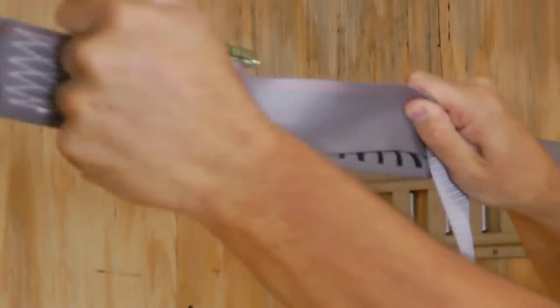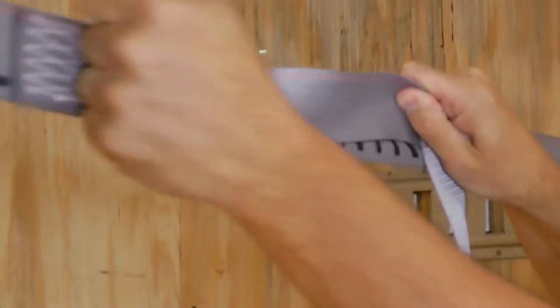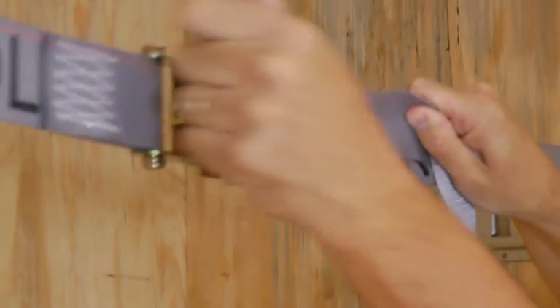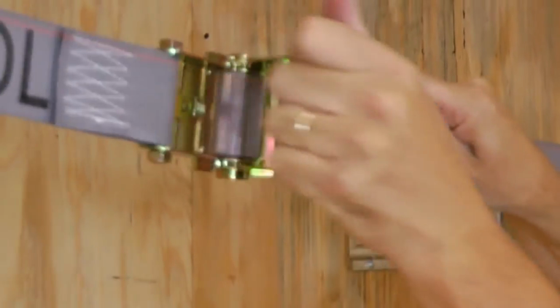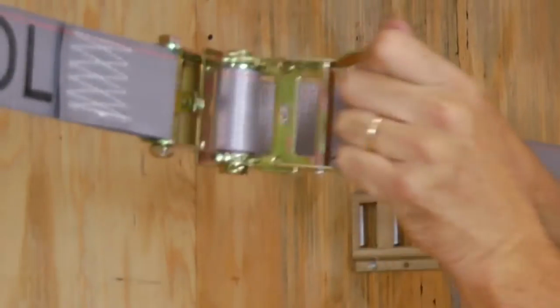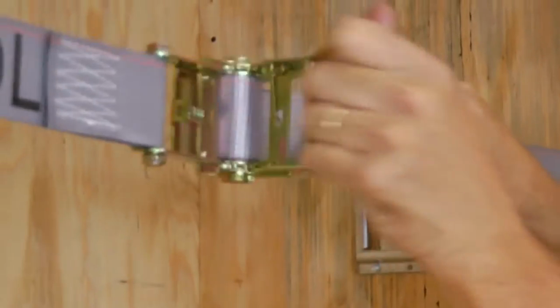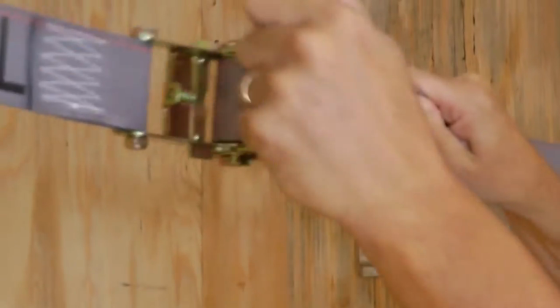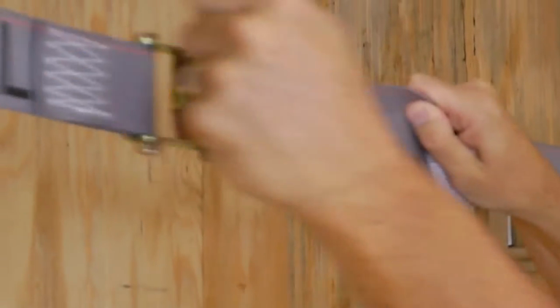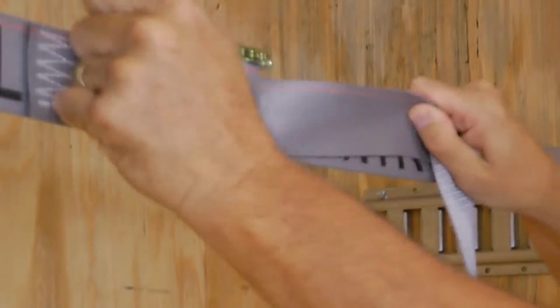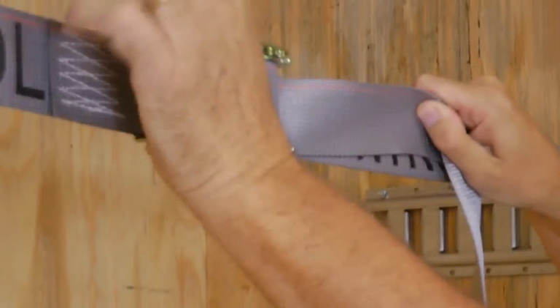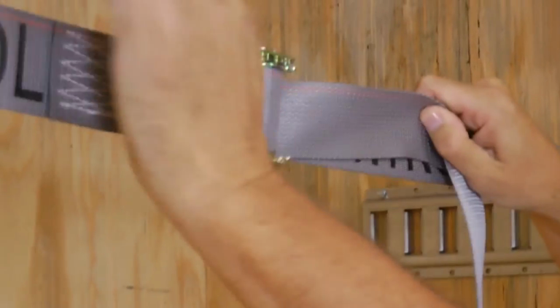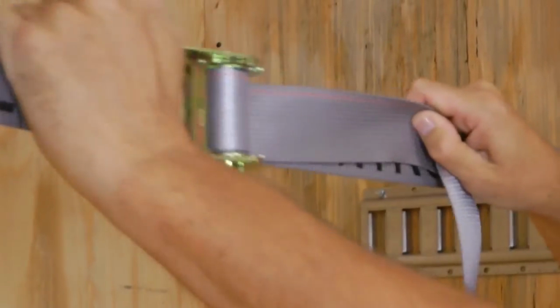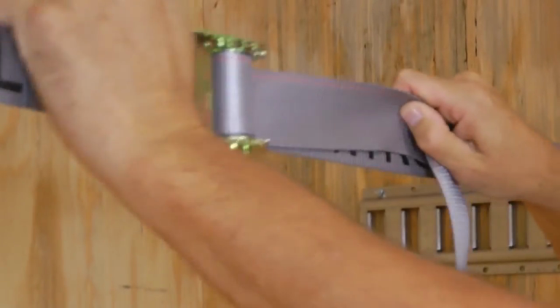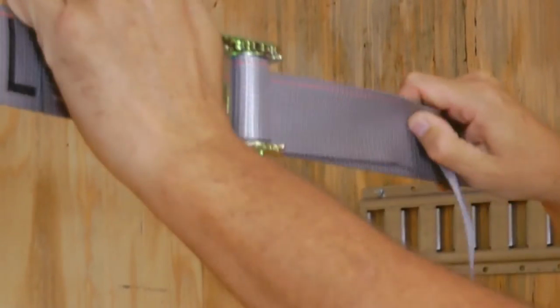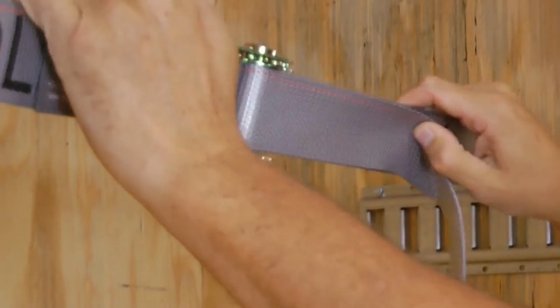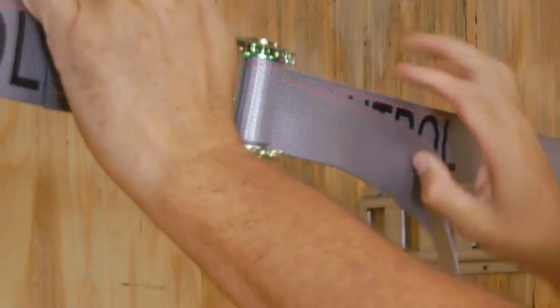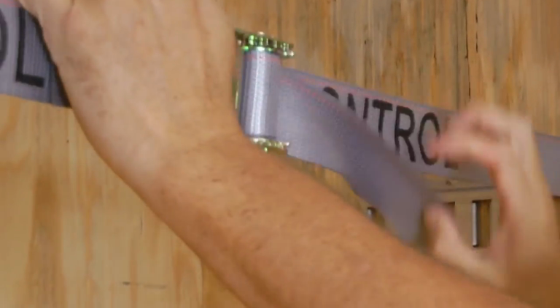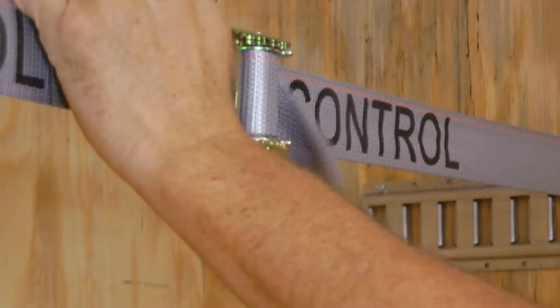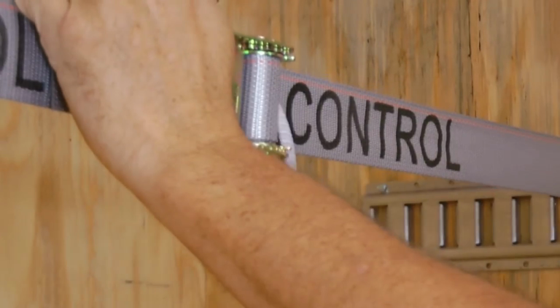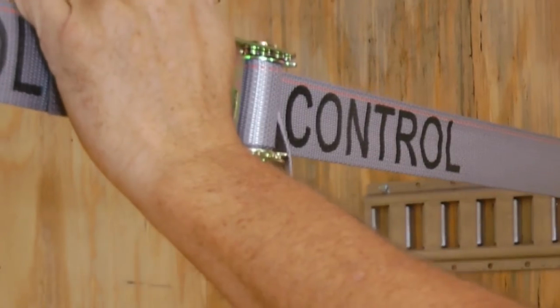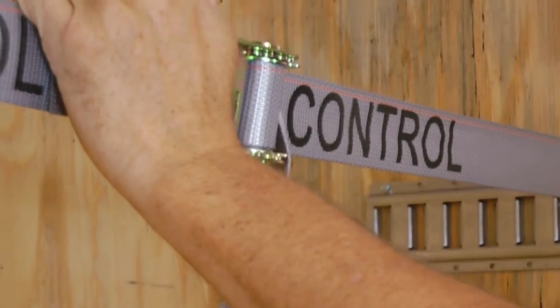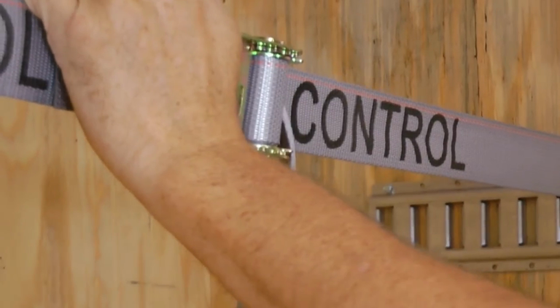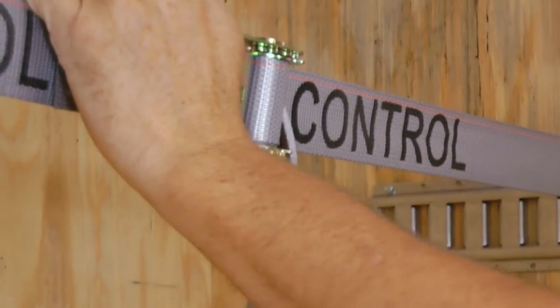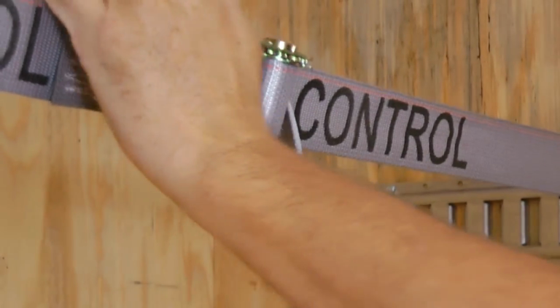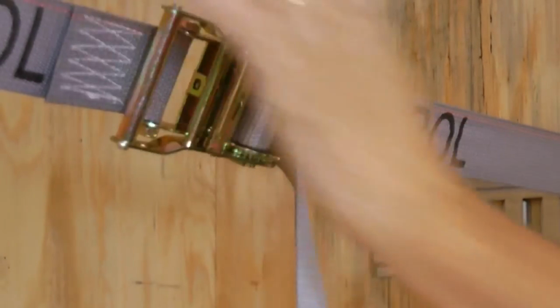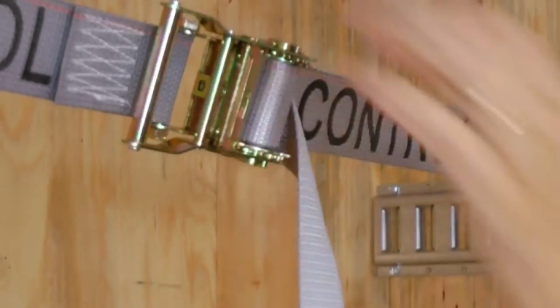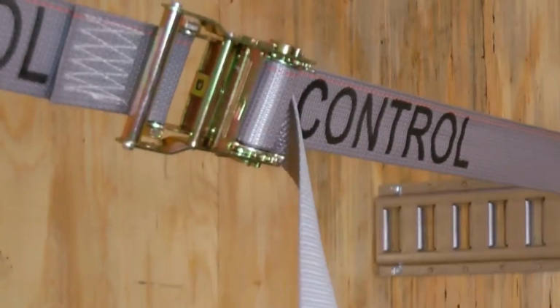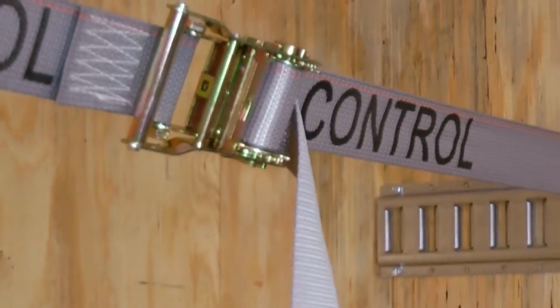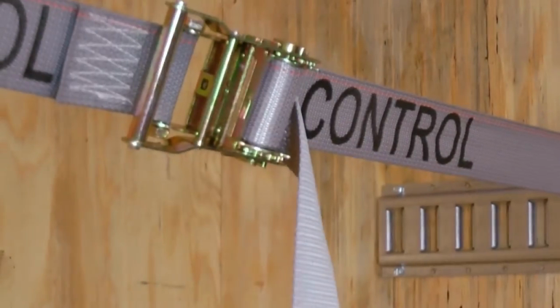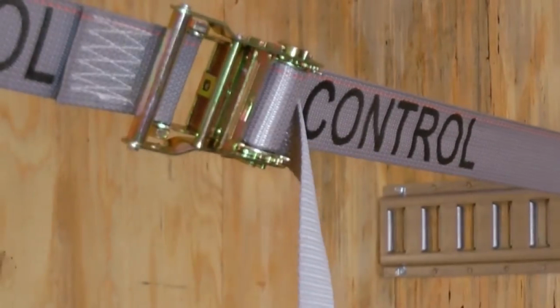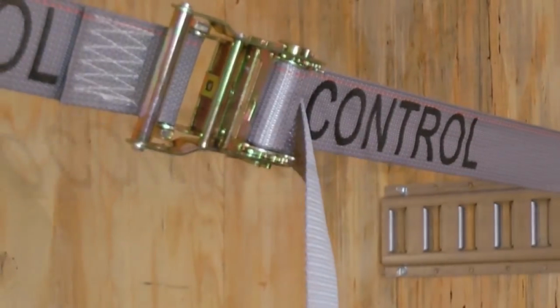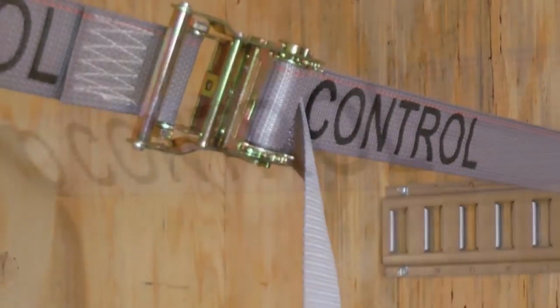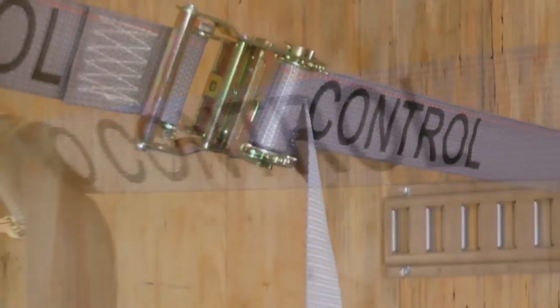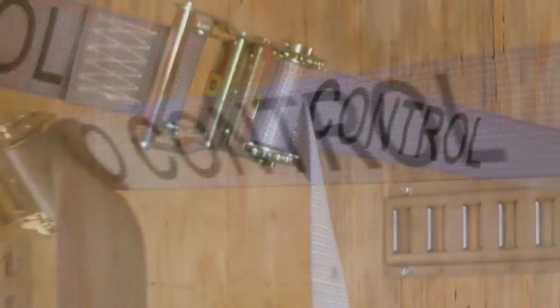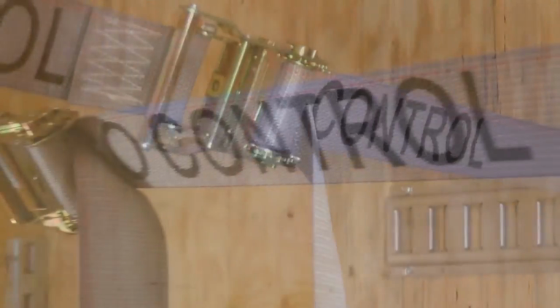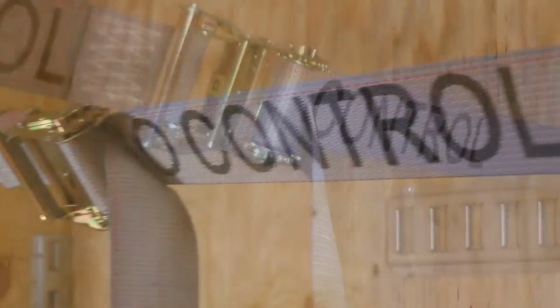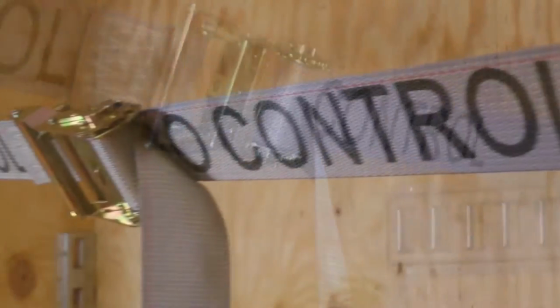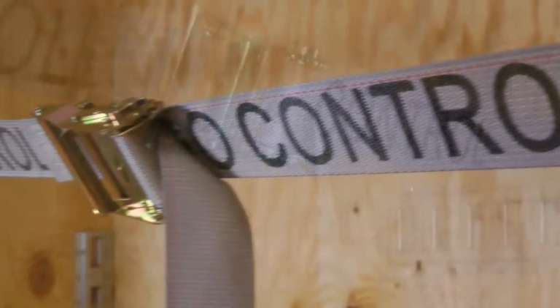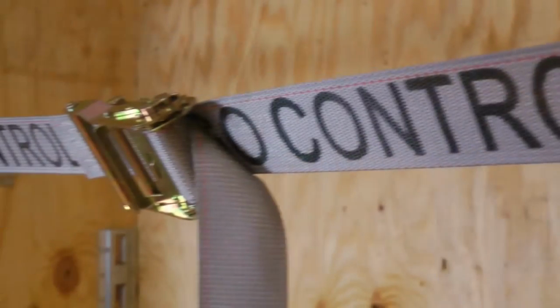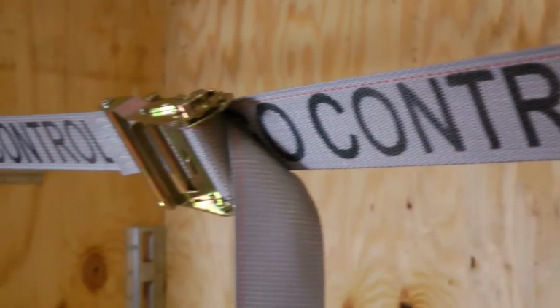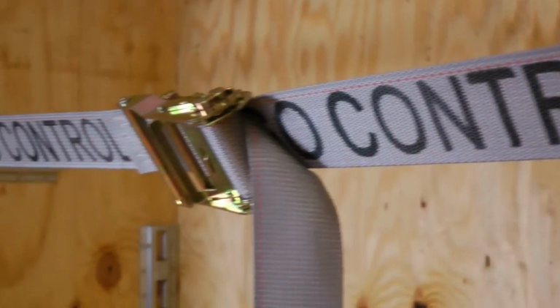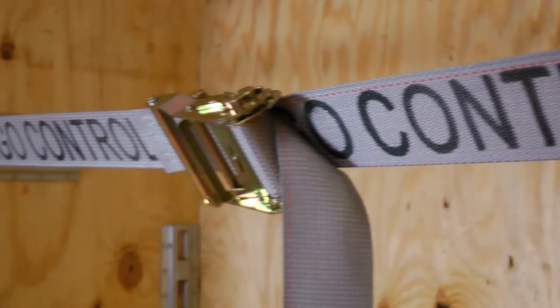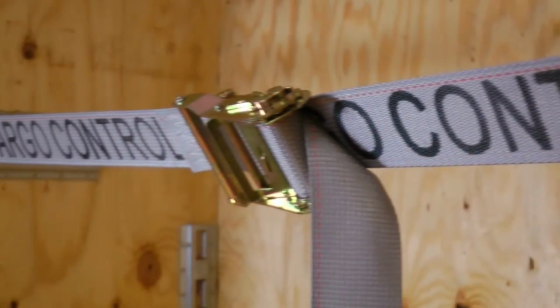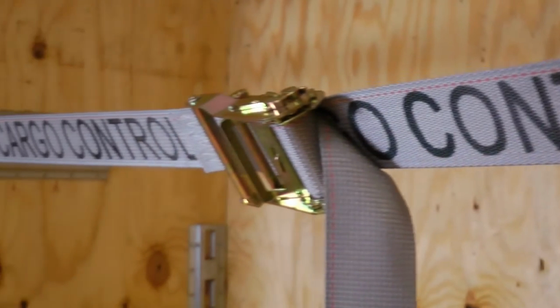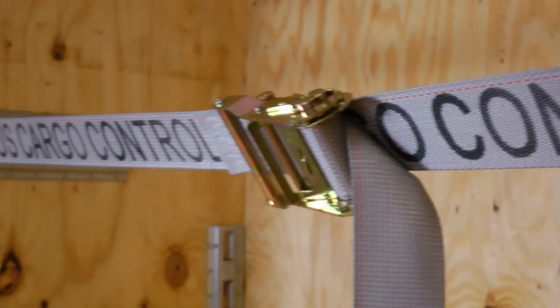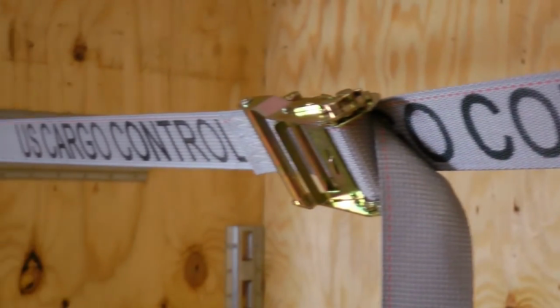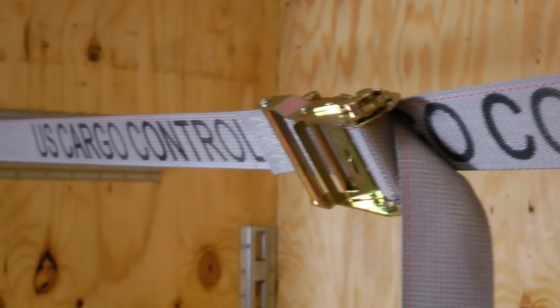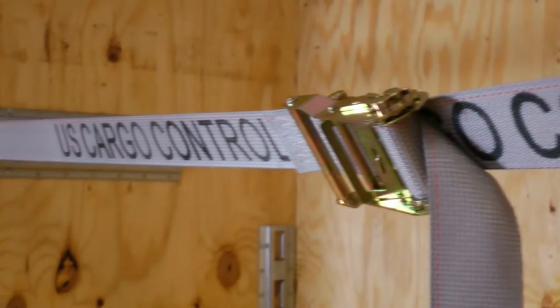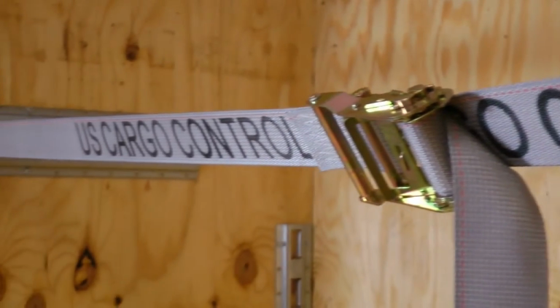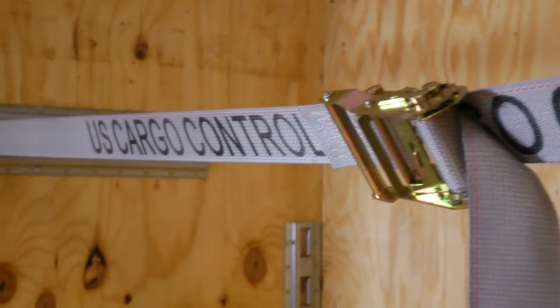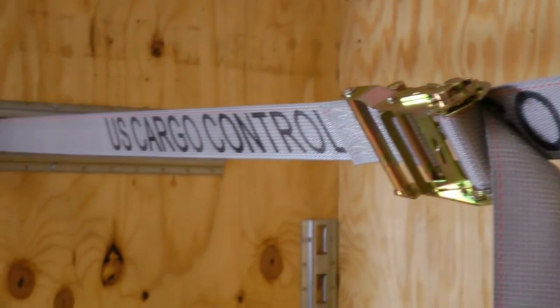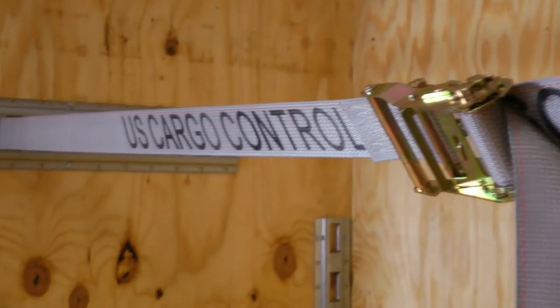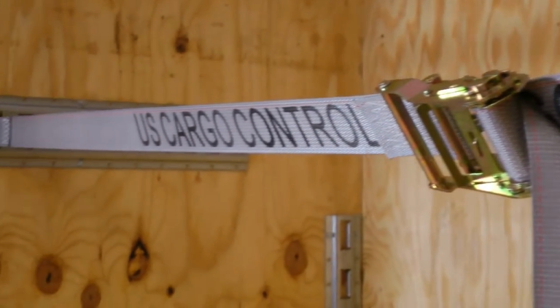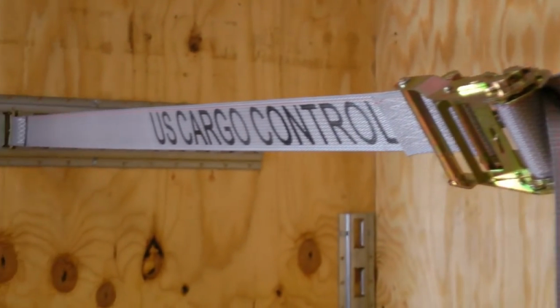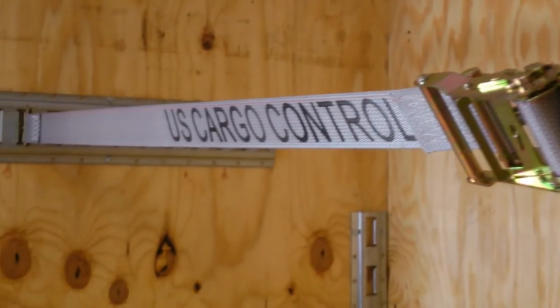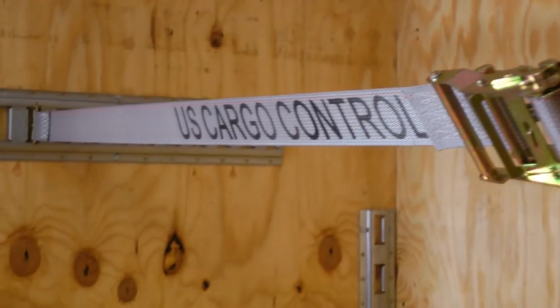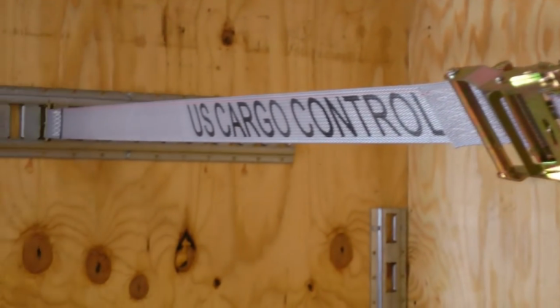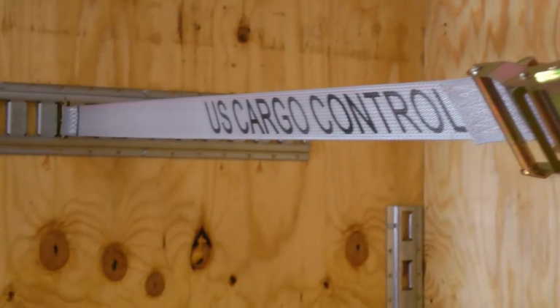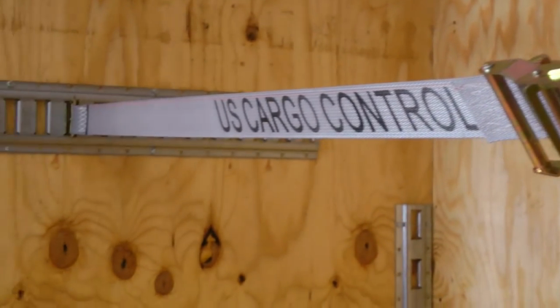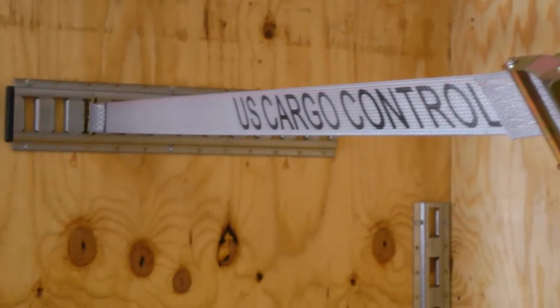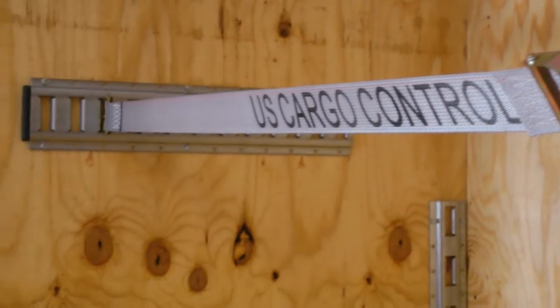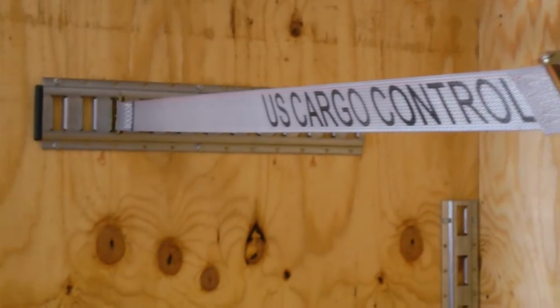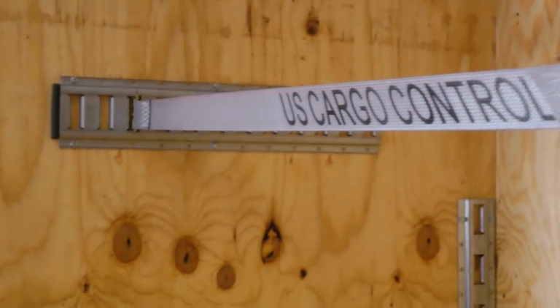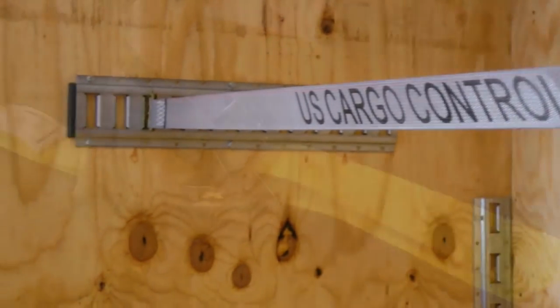The webbing for all E-Track ratchet straps has a 6,000 pound brake strength, giving you peace of mind when securing a load.